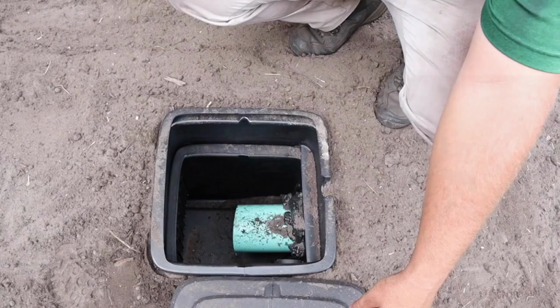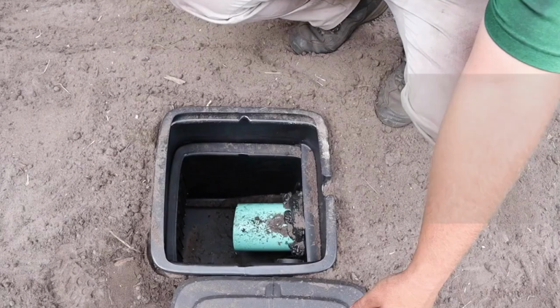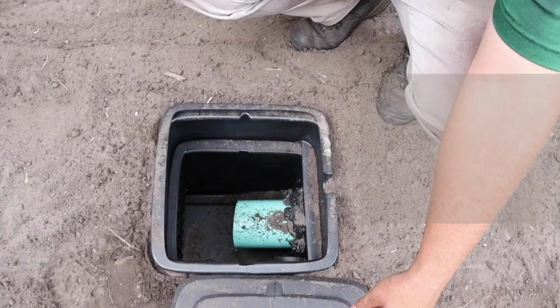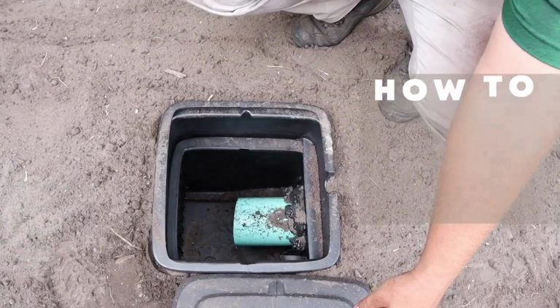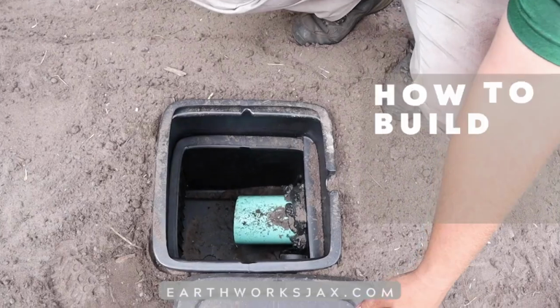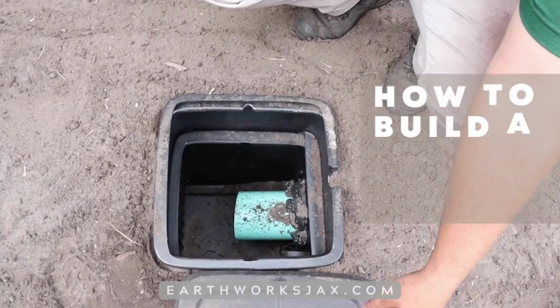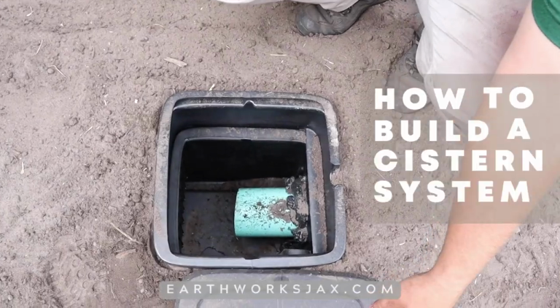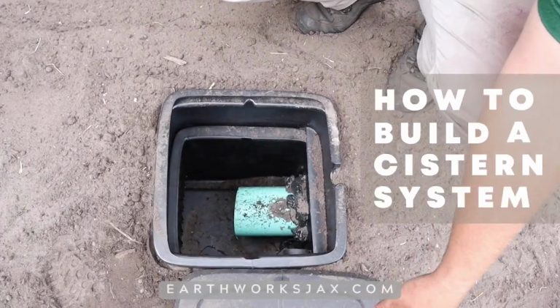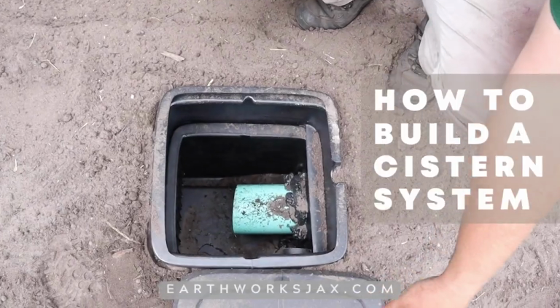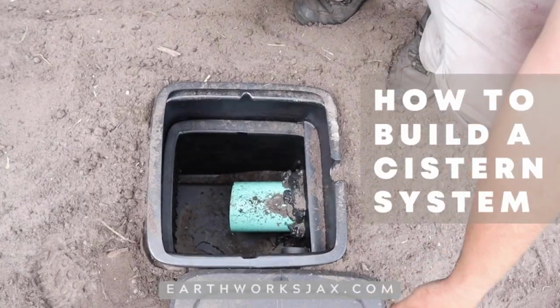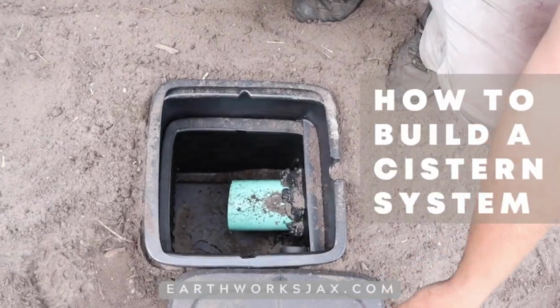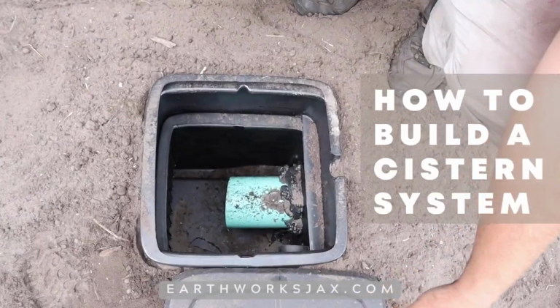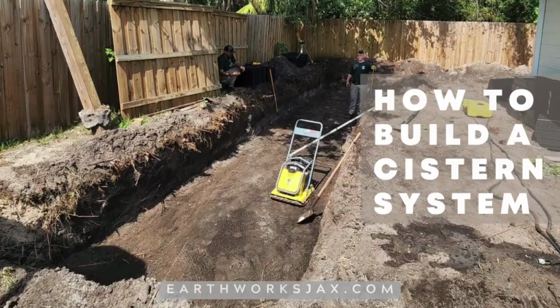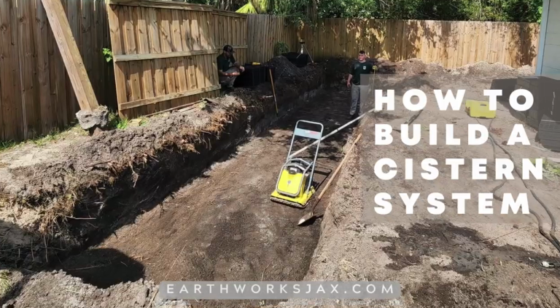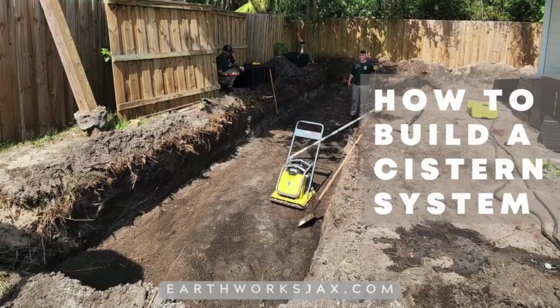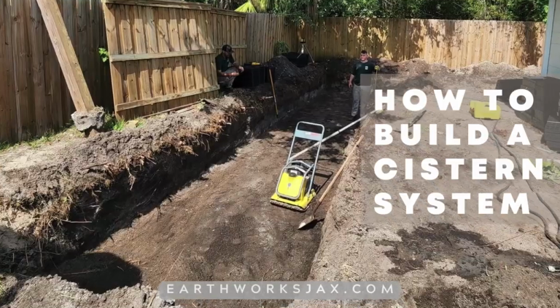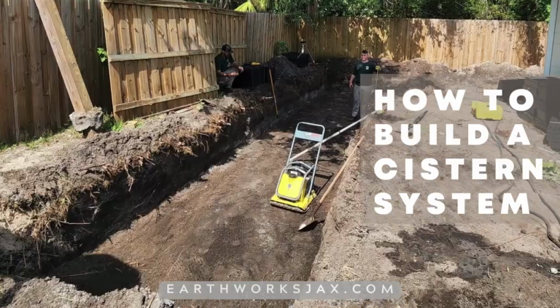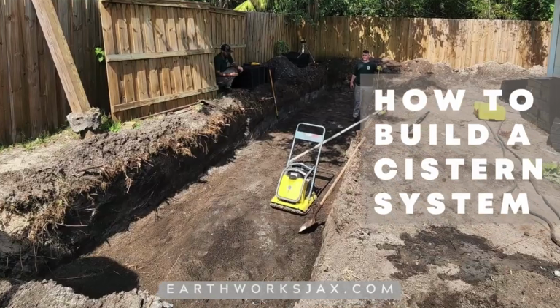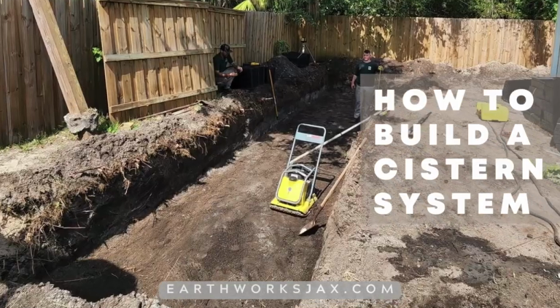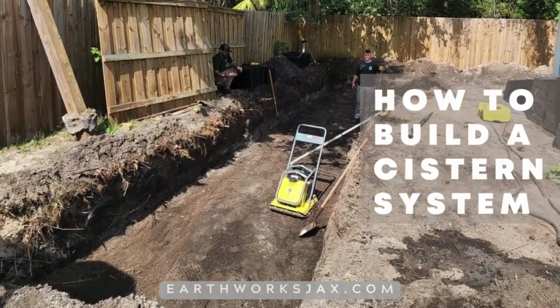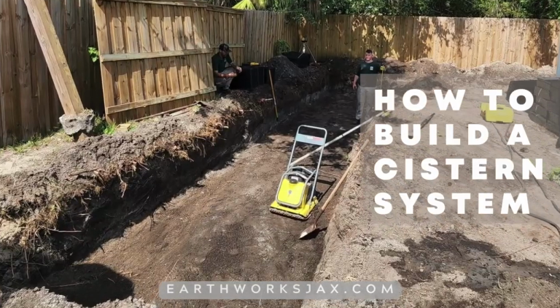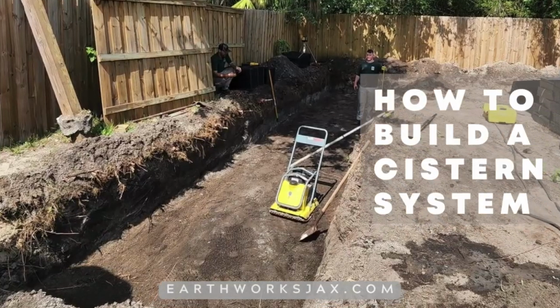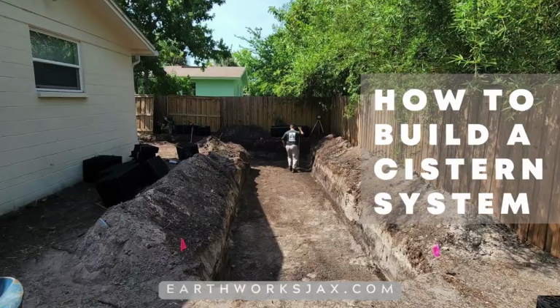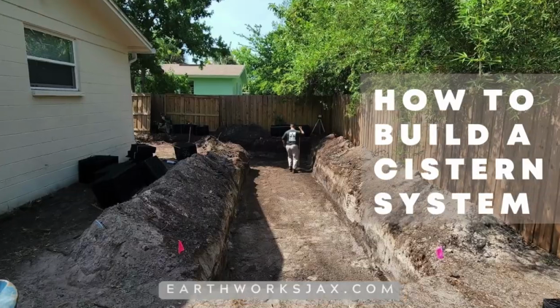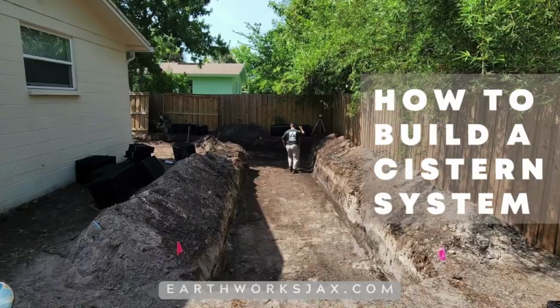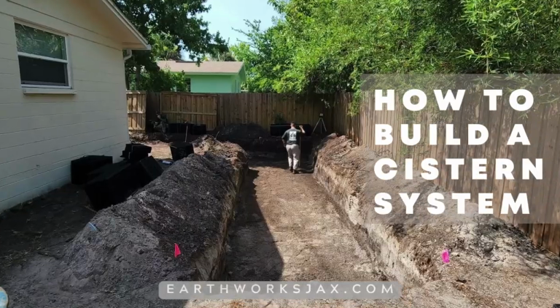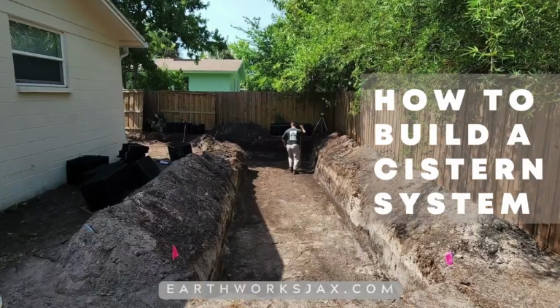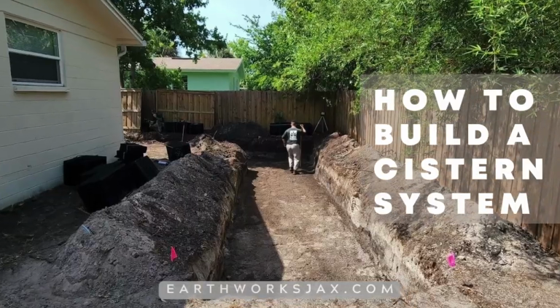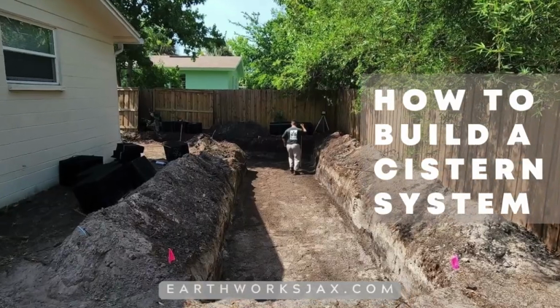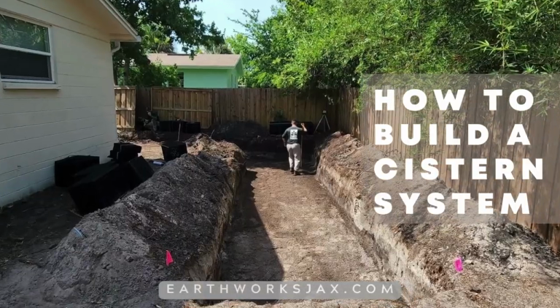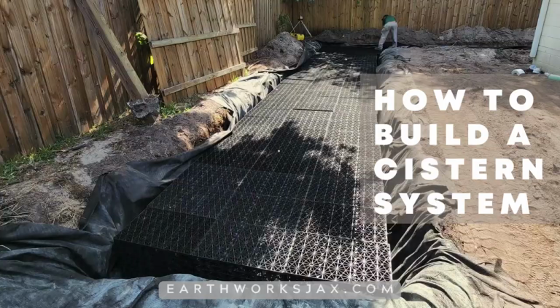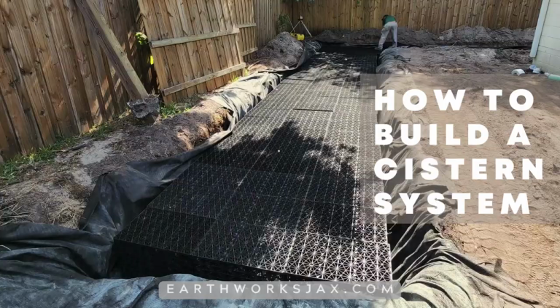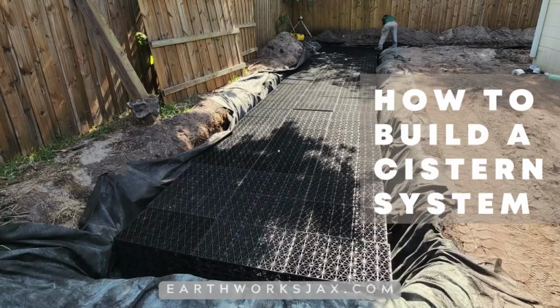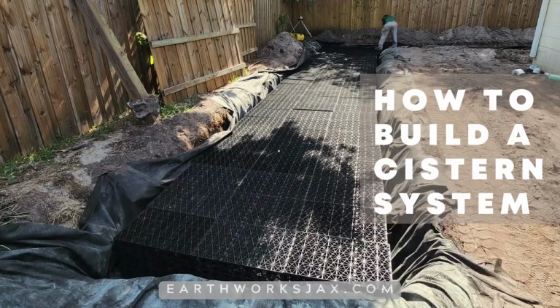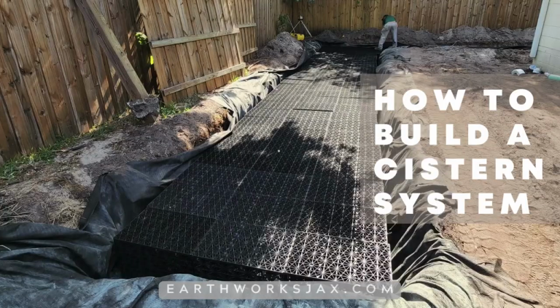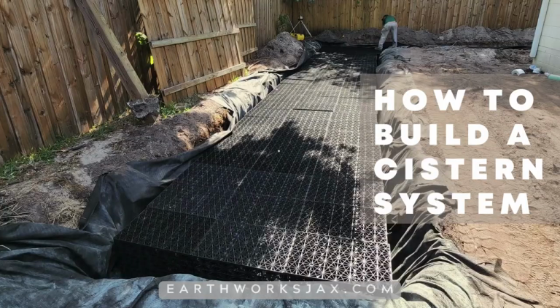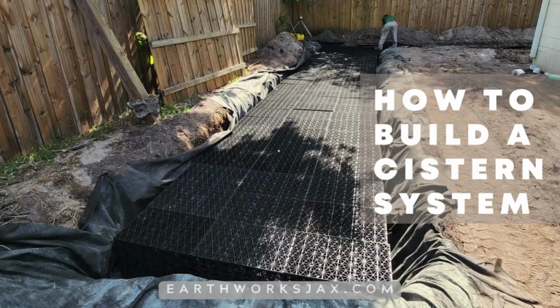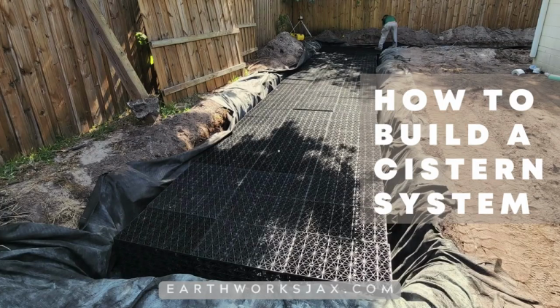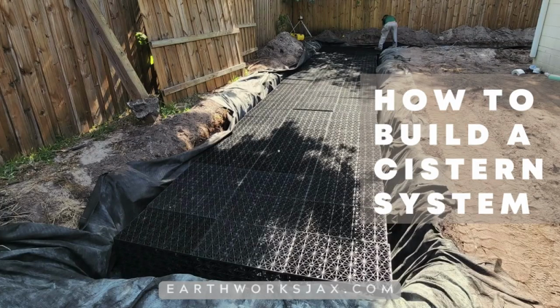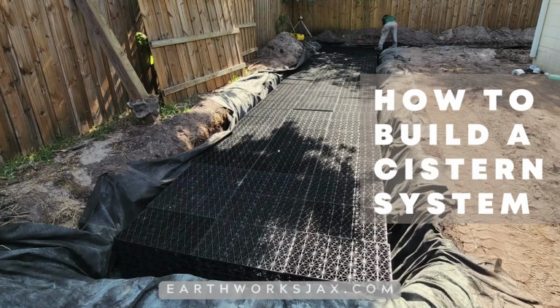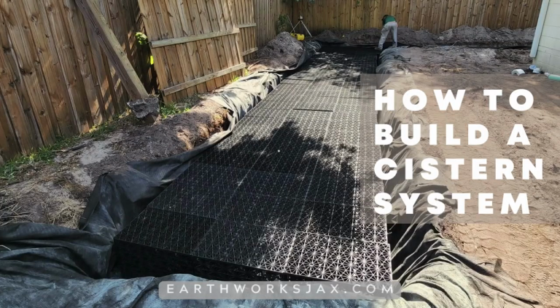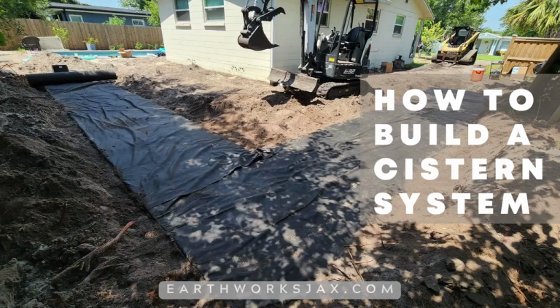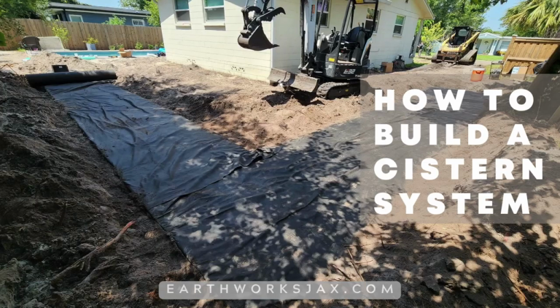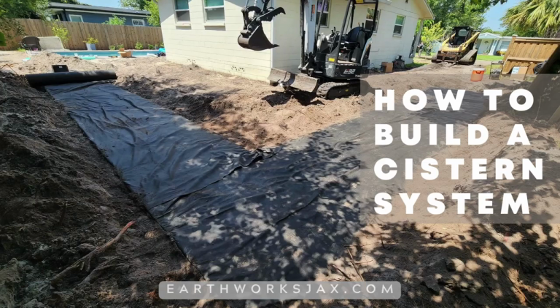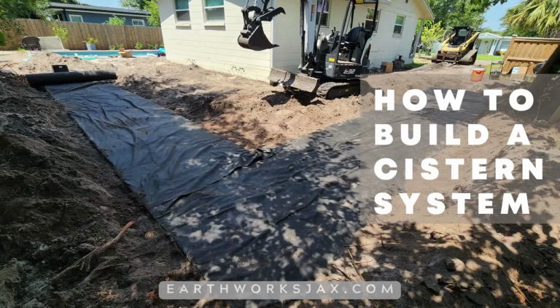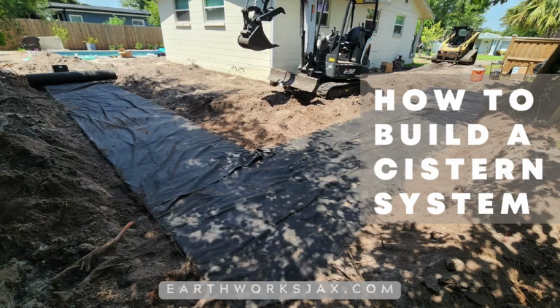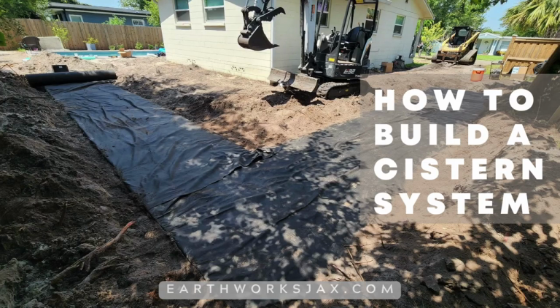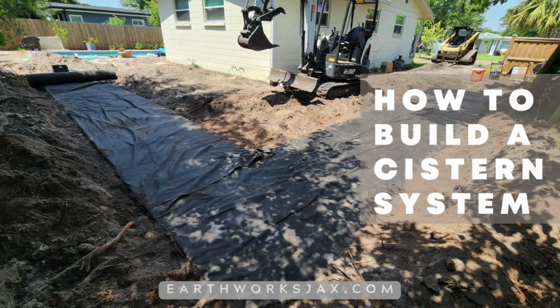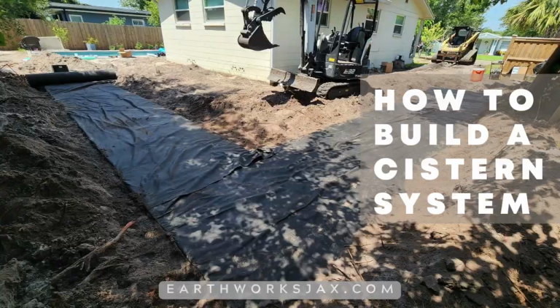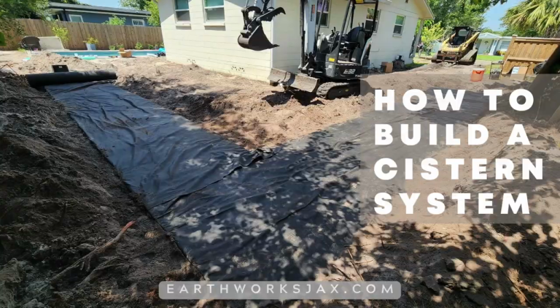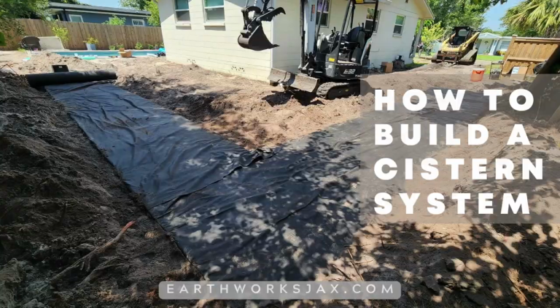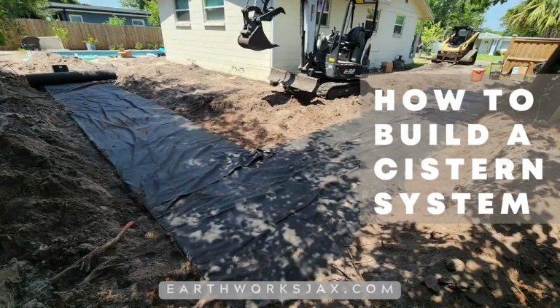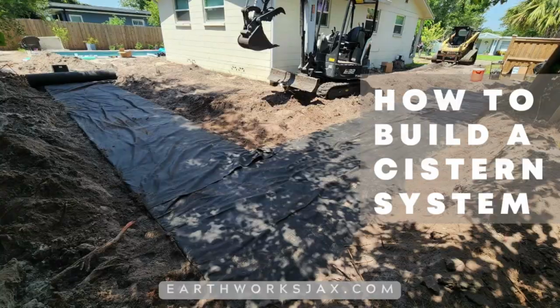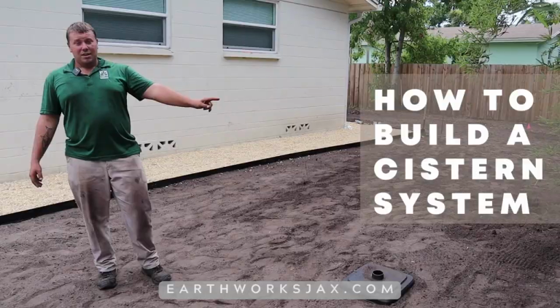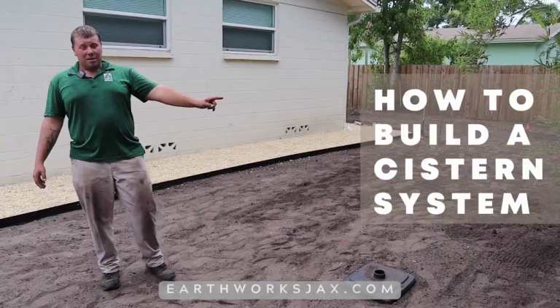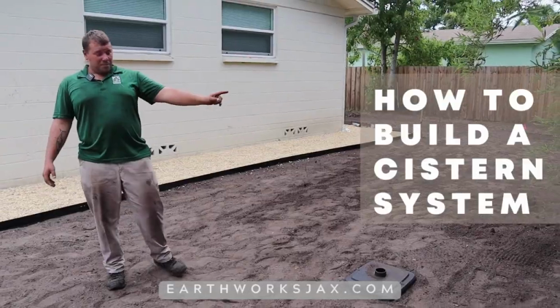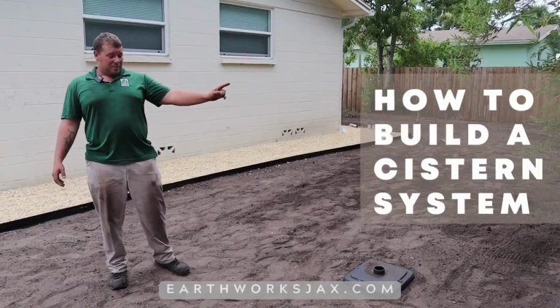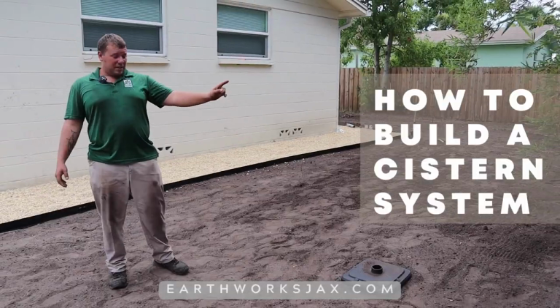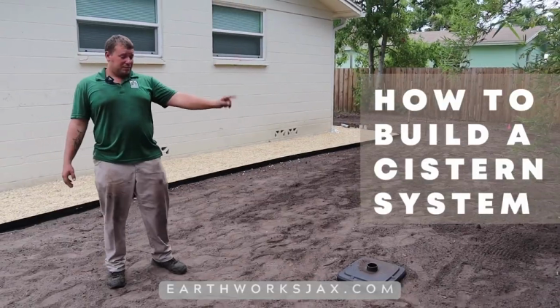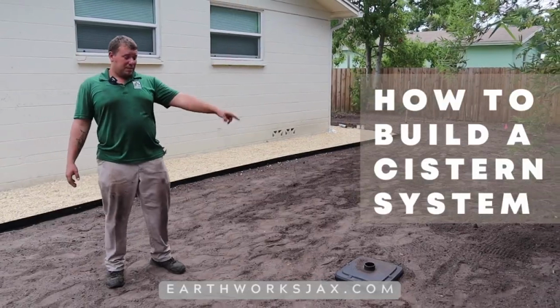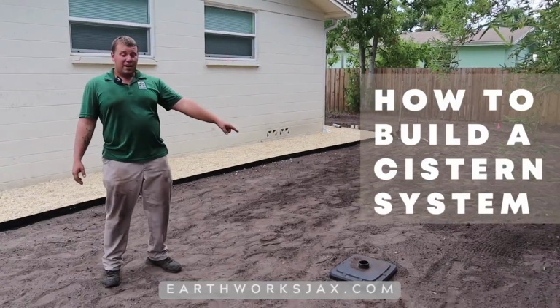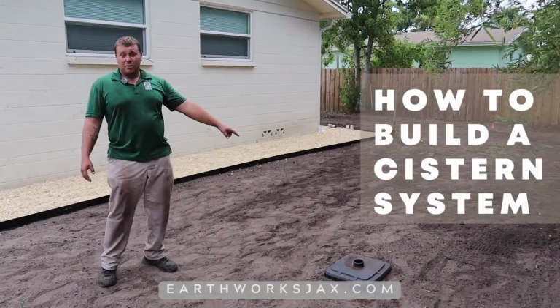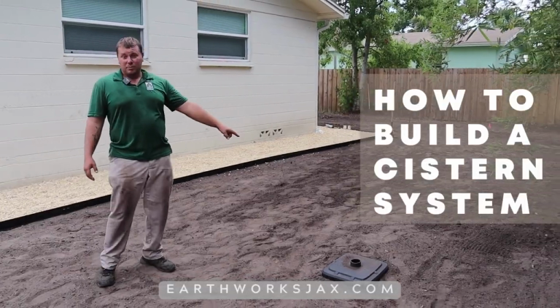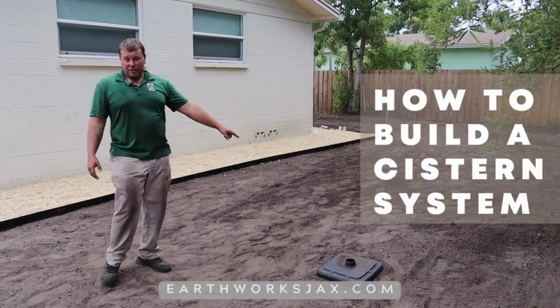In this video we explain the benefits of underground cisterns for storing water and how to build them with aqua blocks.